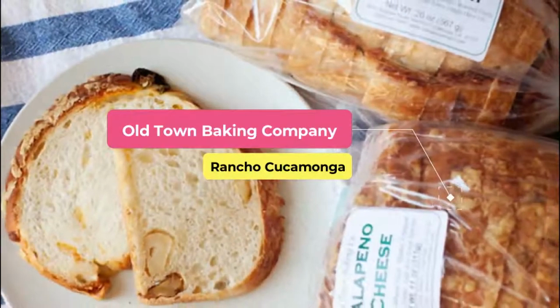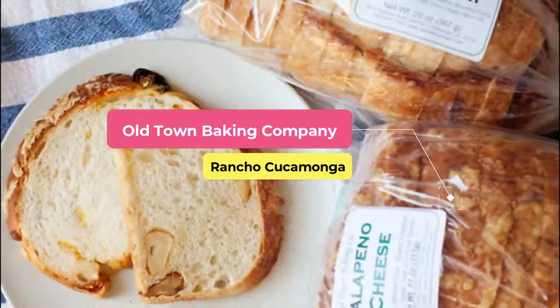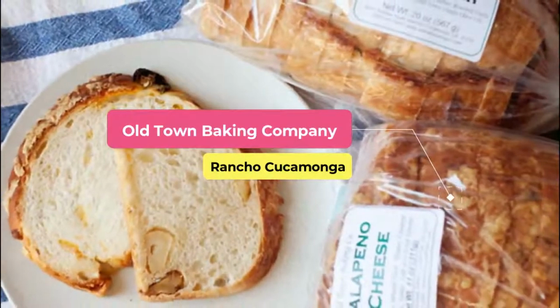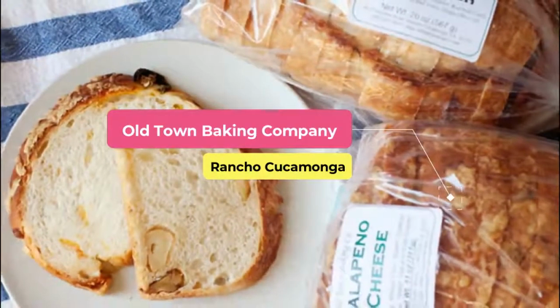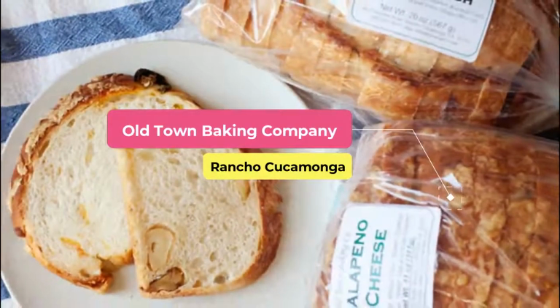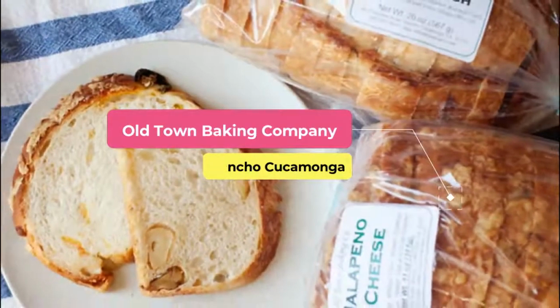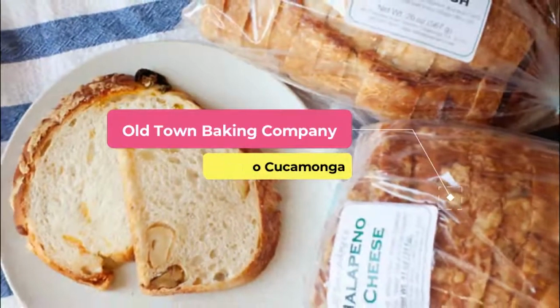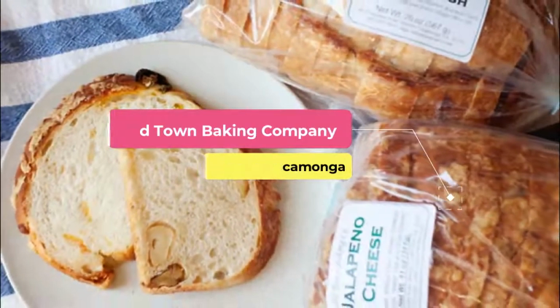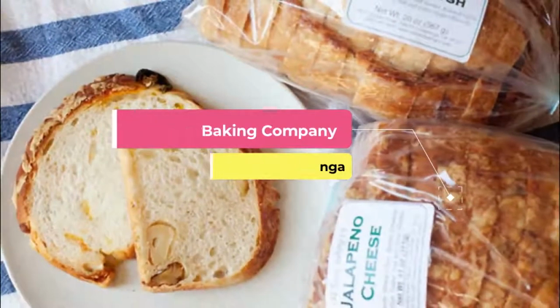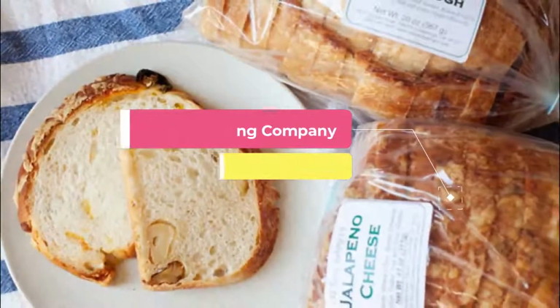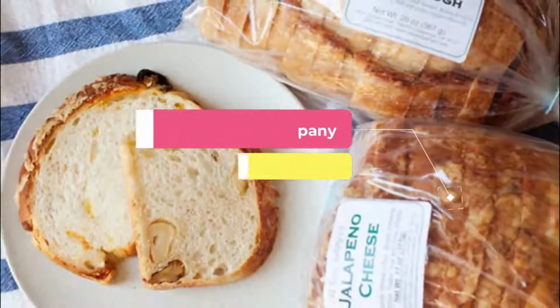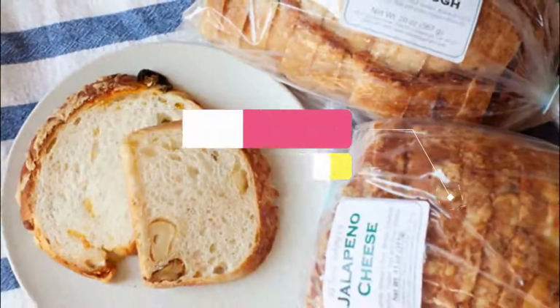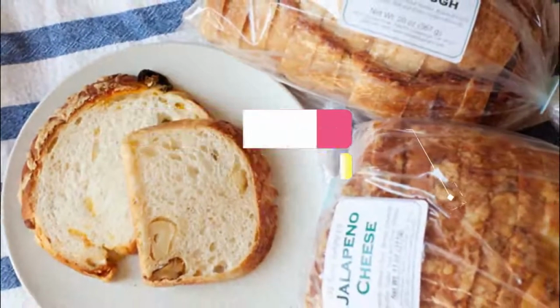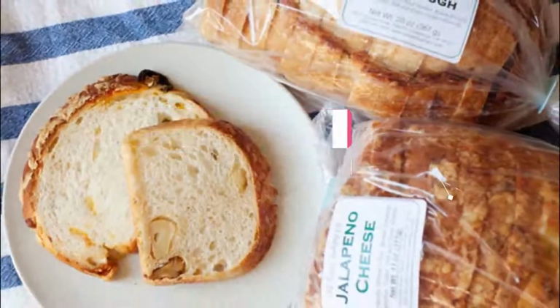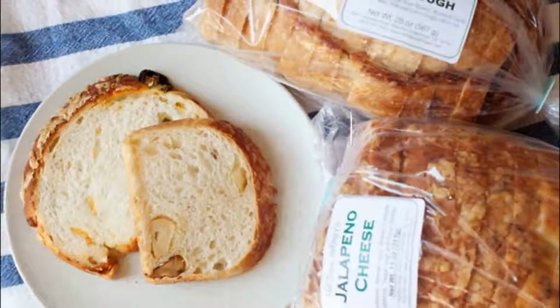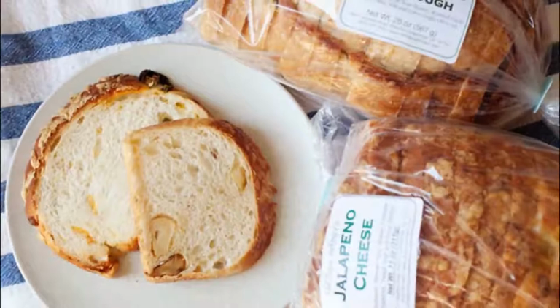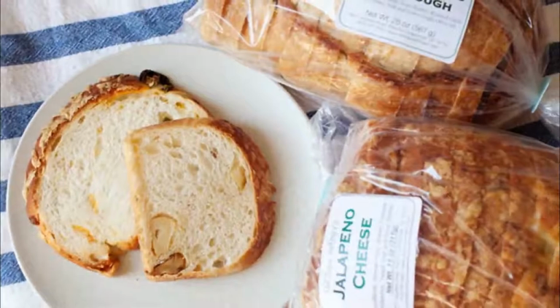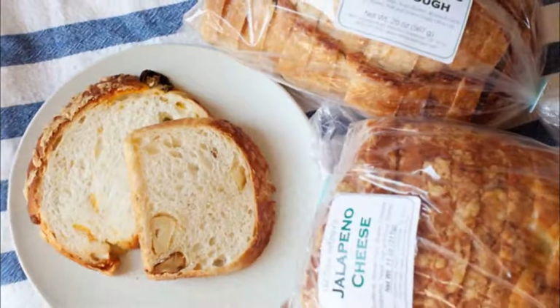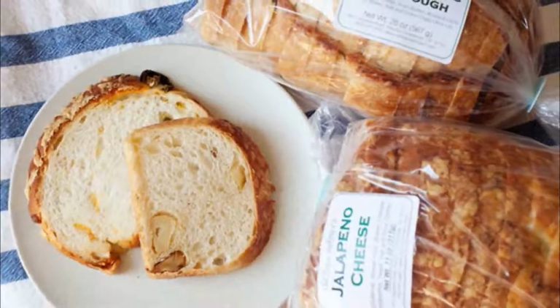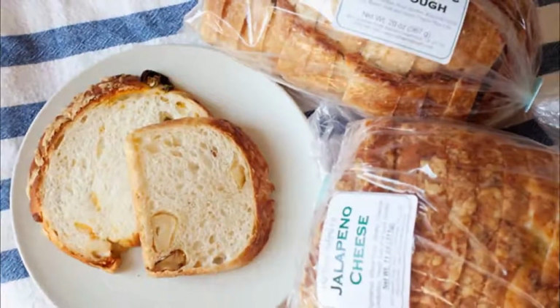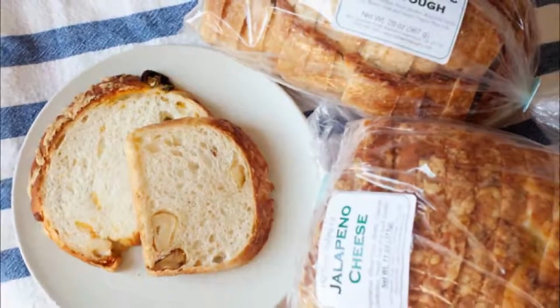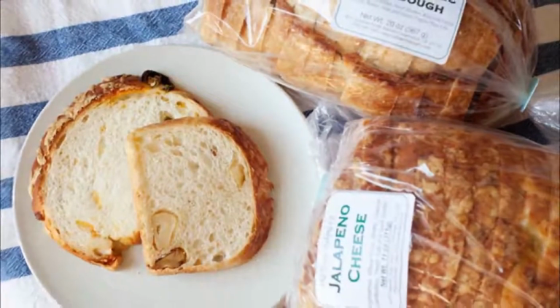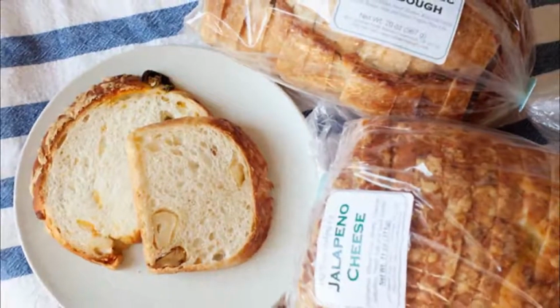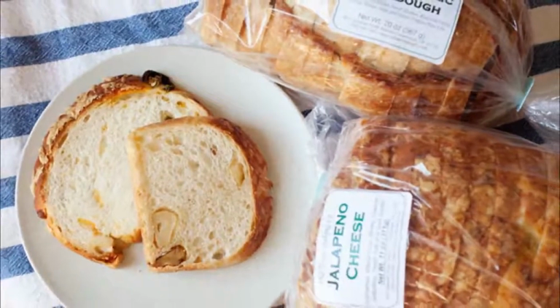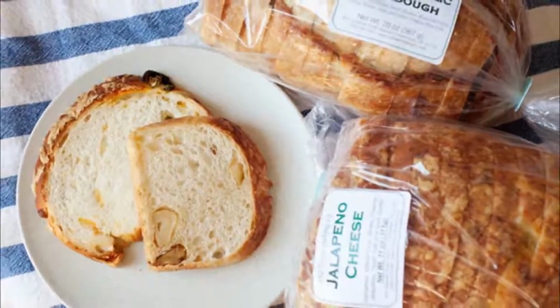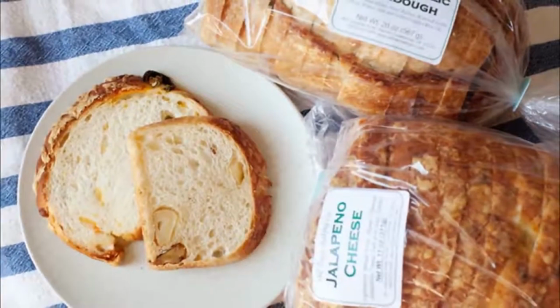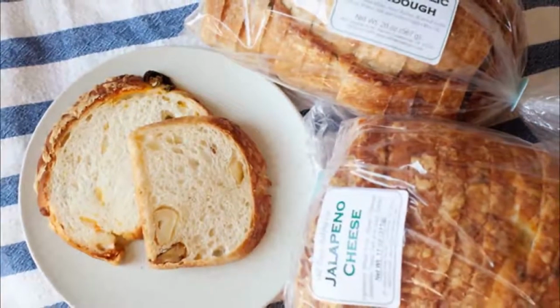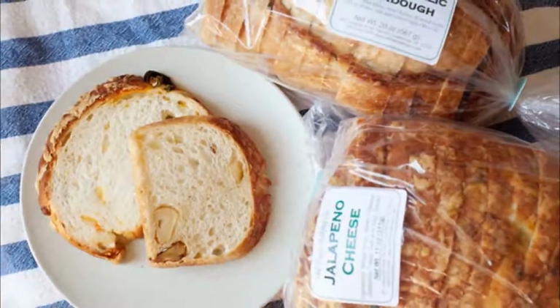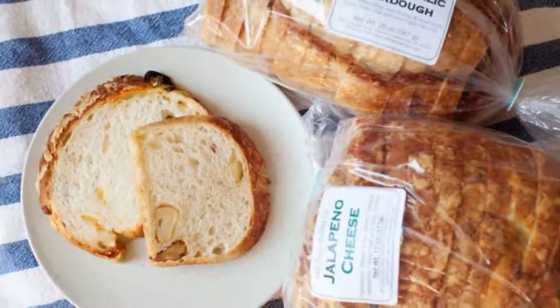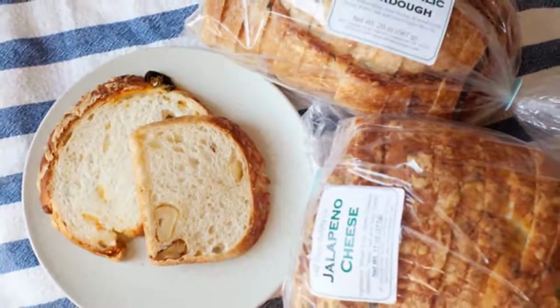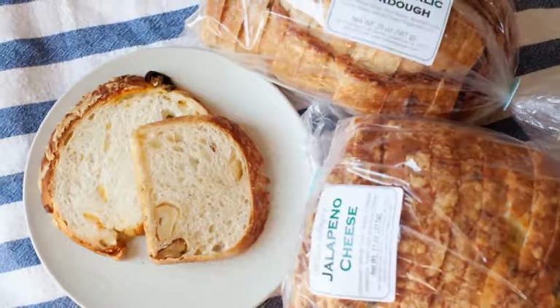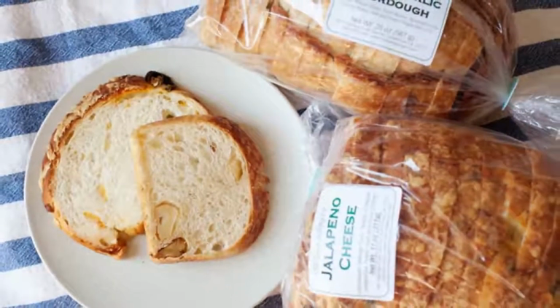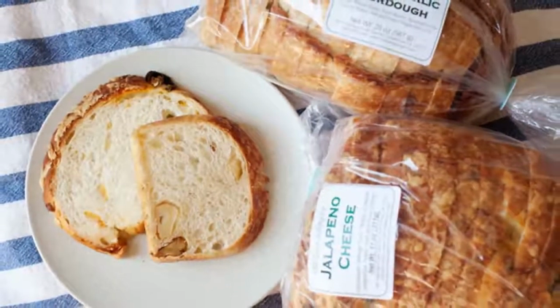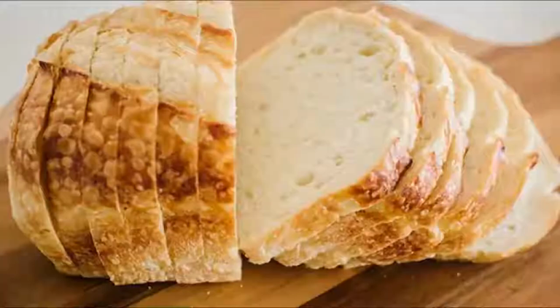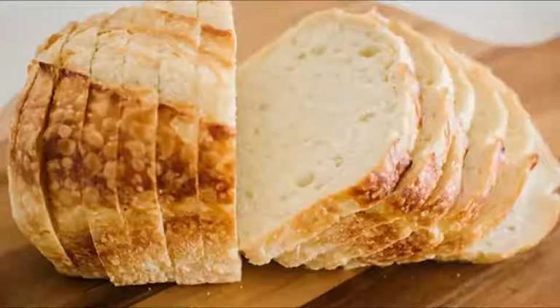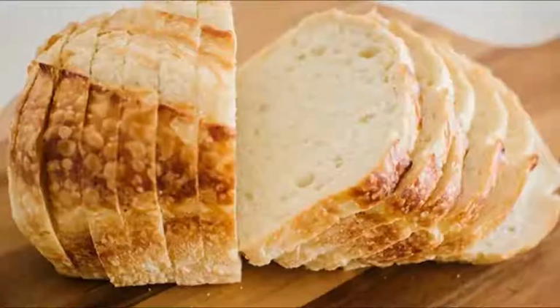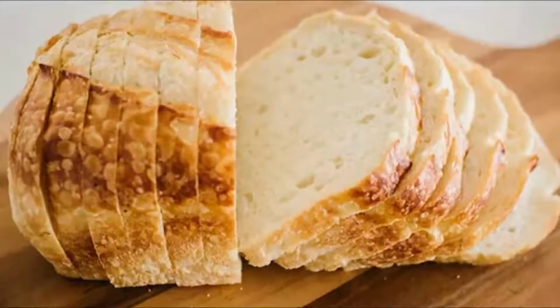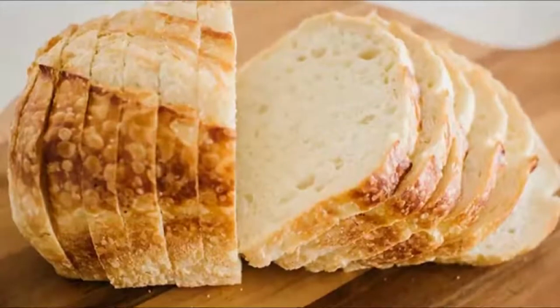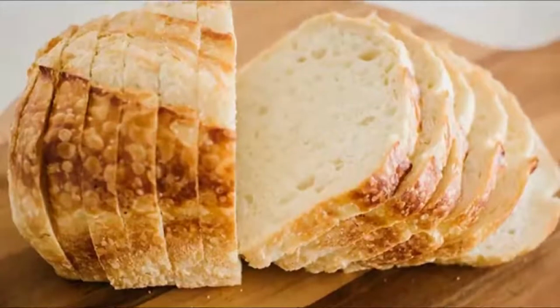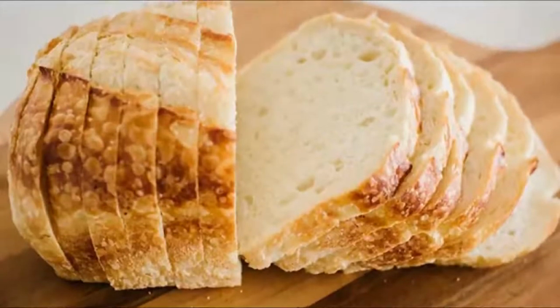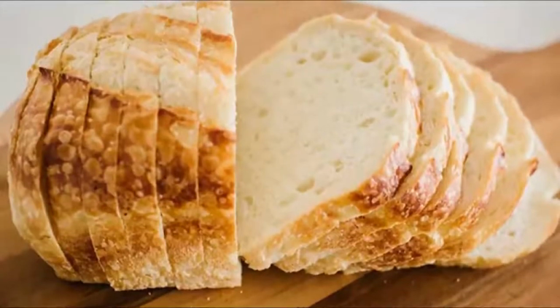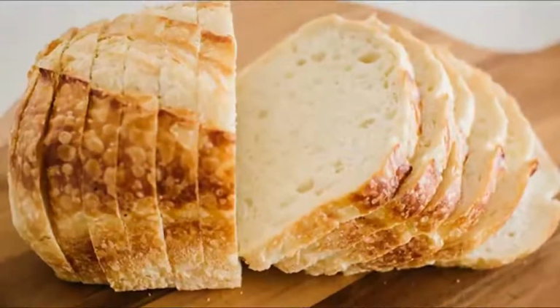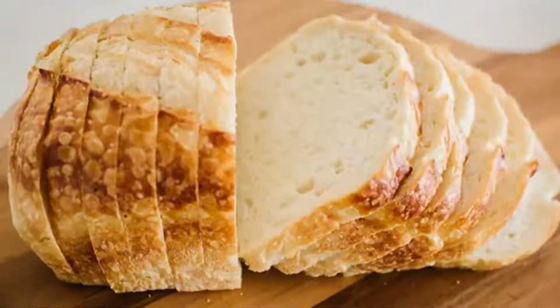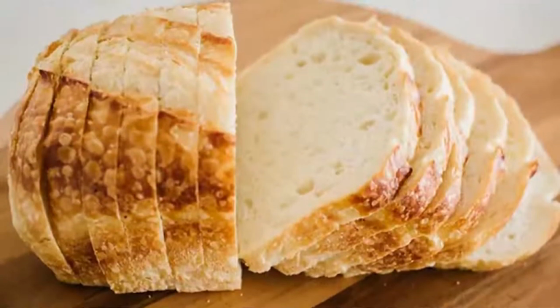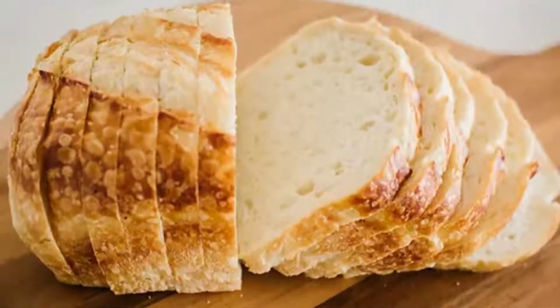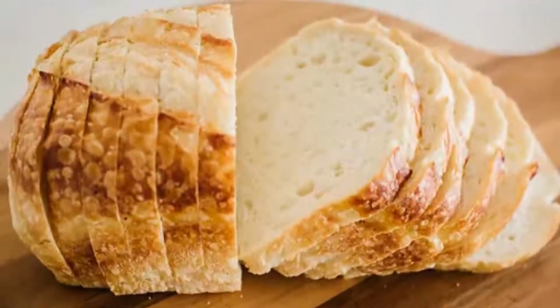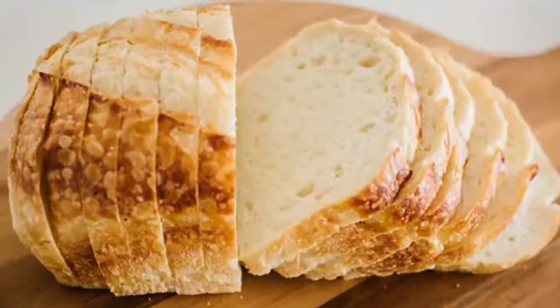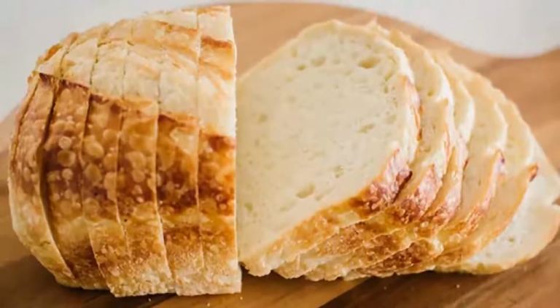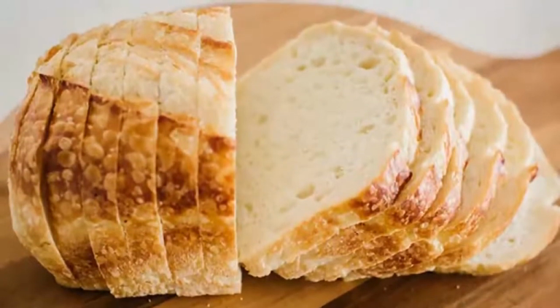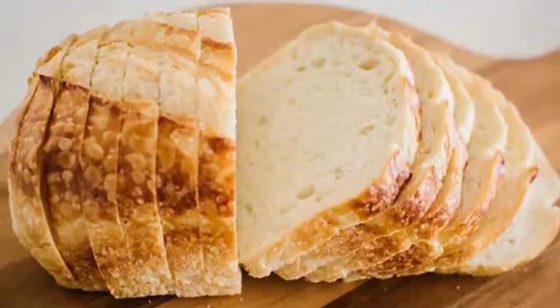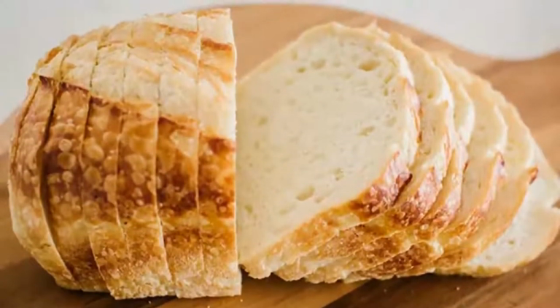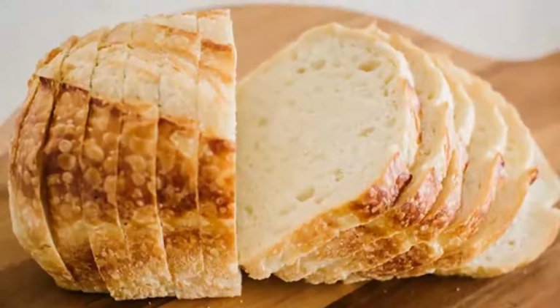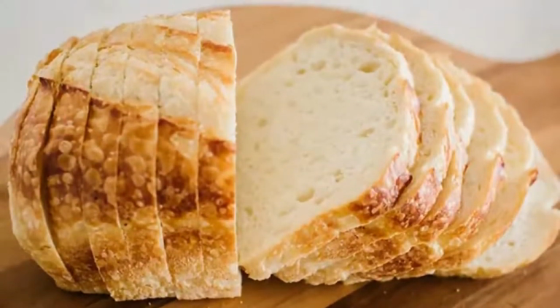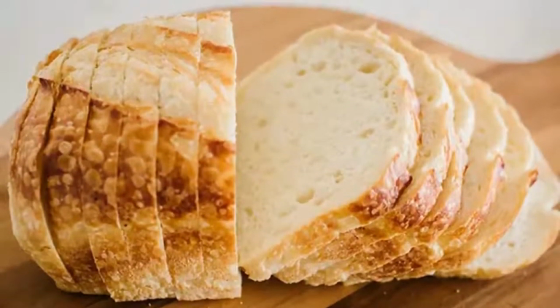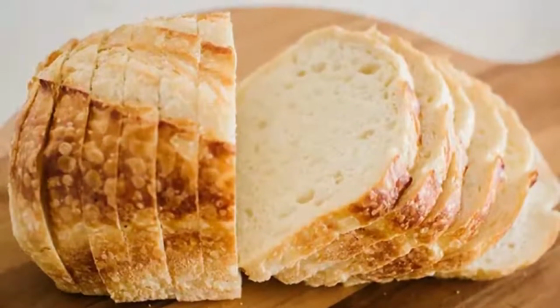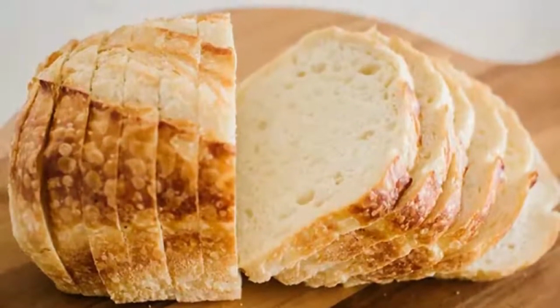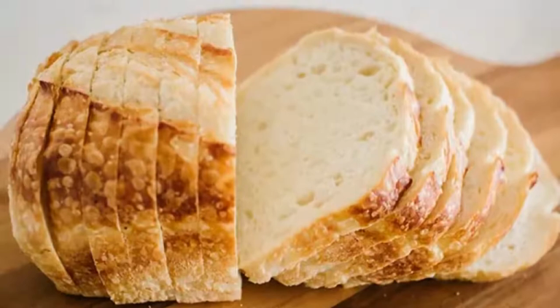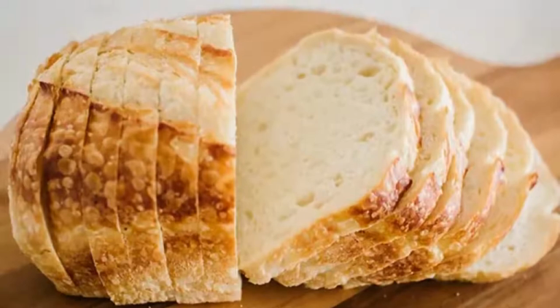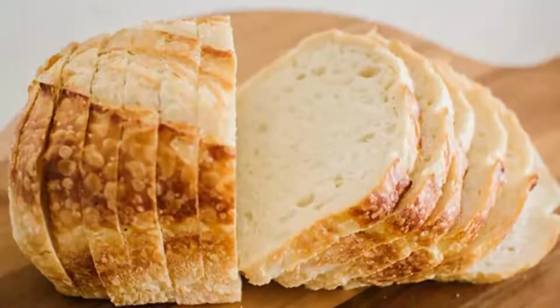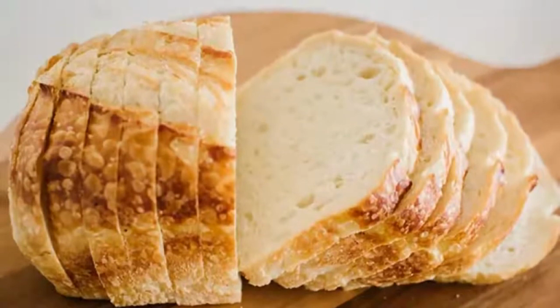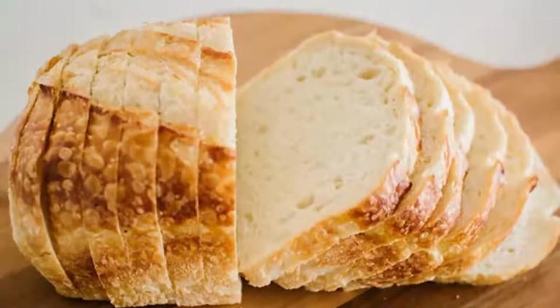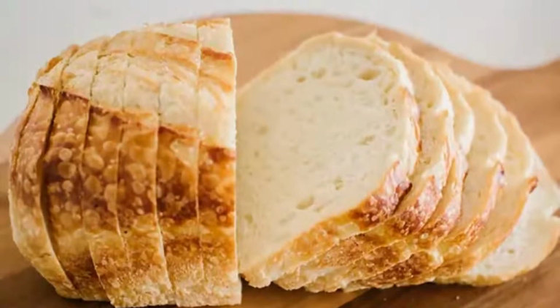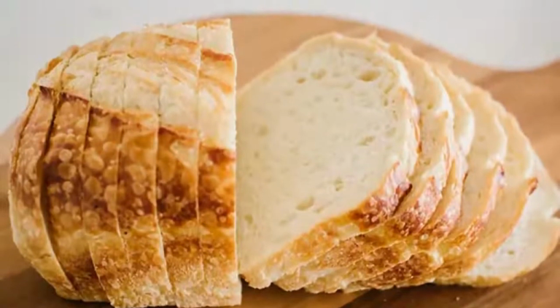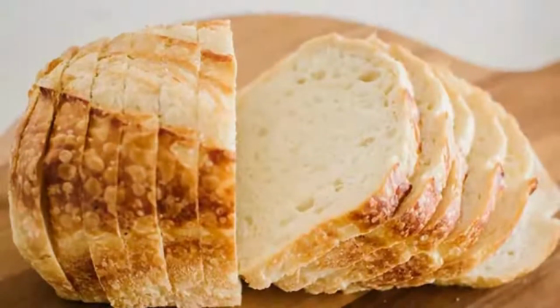Number six: Old Town Baking Company. For some freshly baked treats in sweet and savory varieties, make sure to visit the family-owned Old Town Baking Company. Old Town also offers build-your-own deli sandwiches.